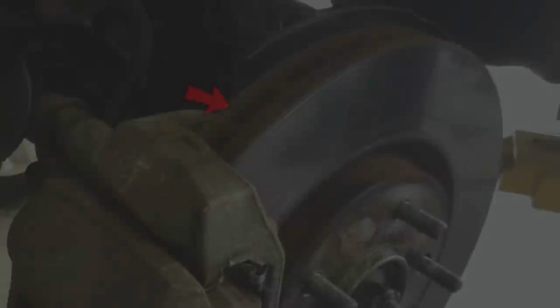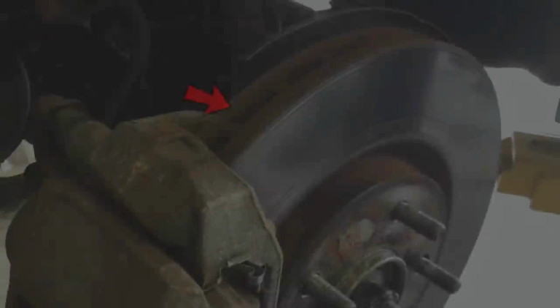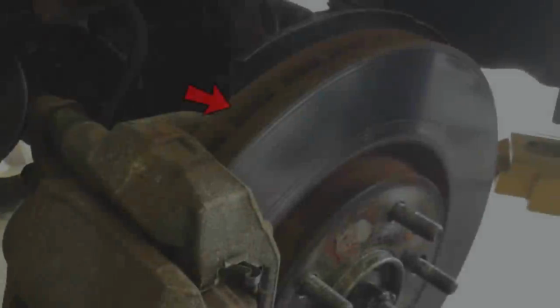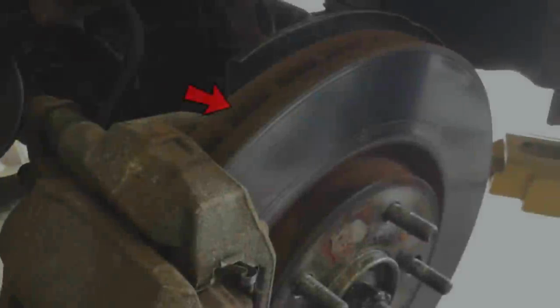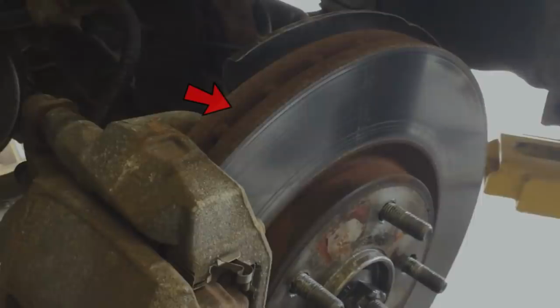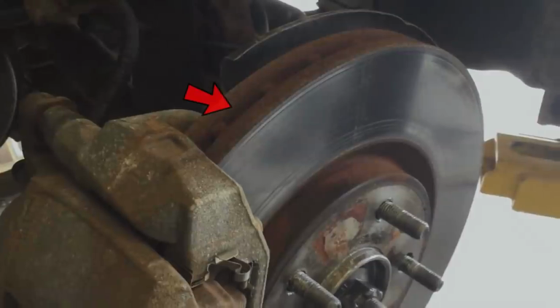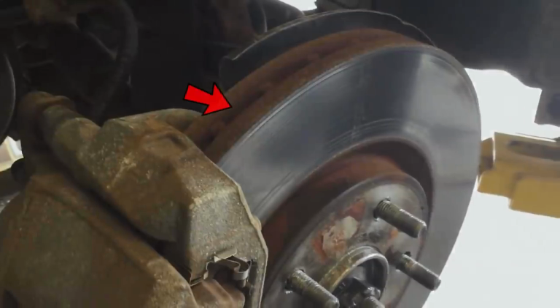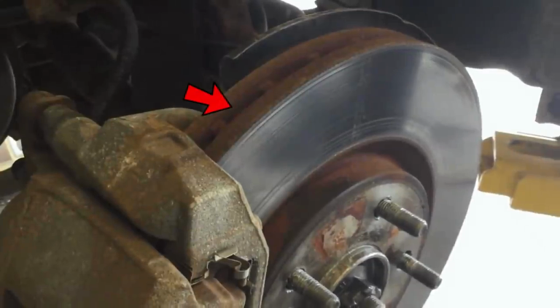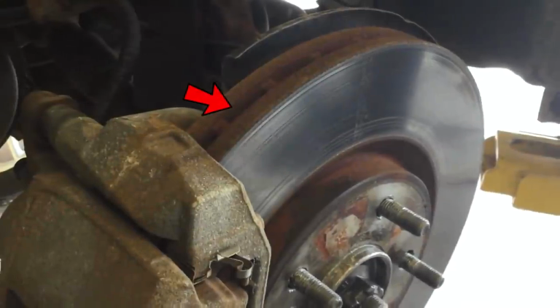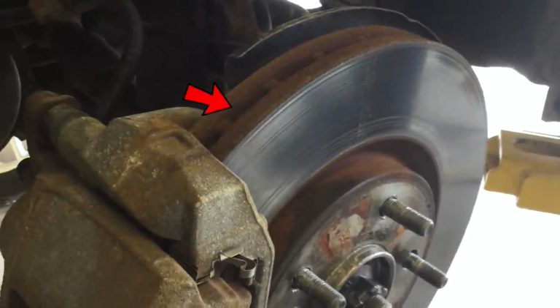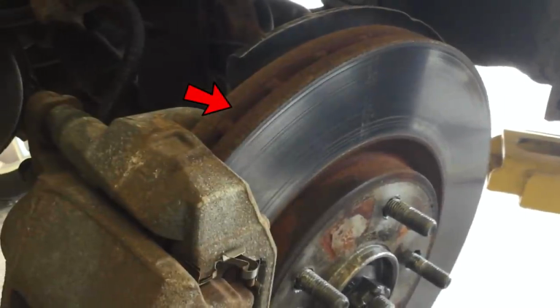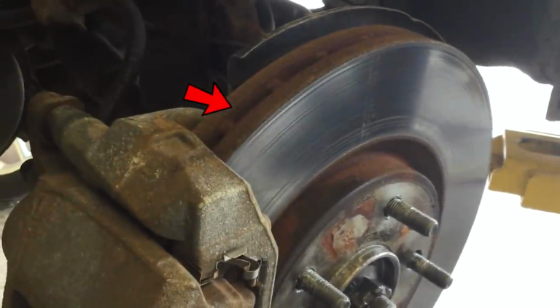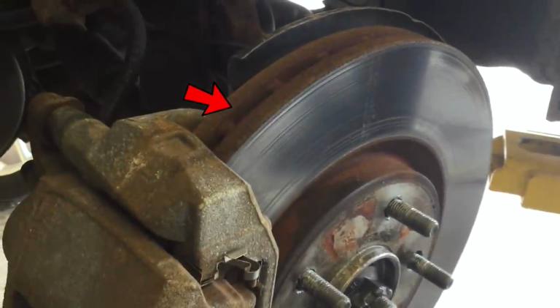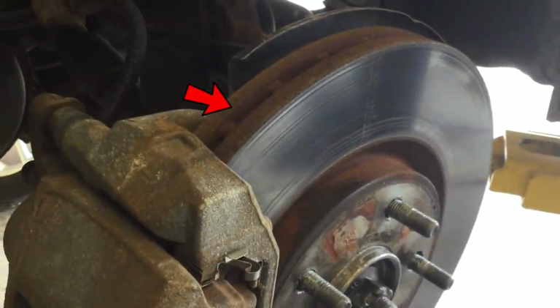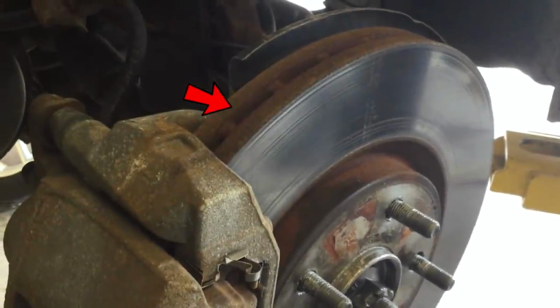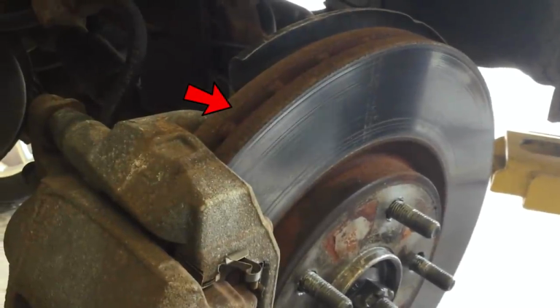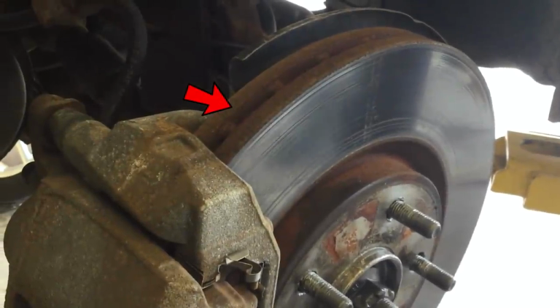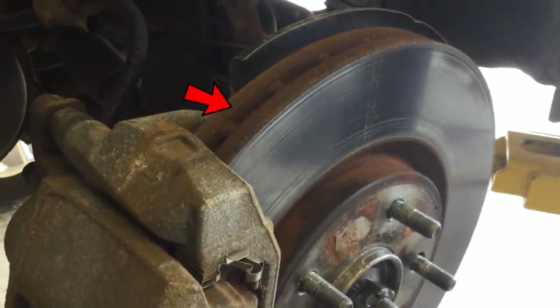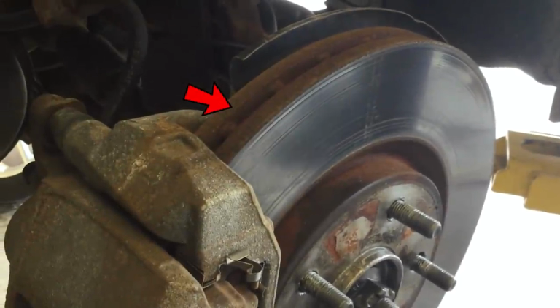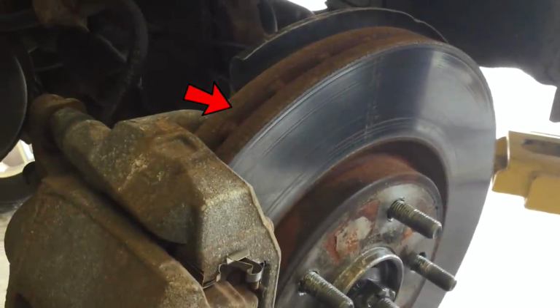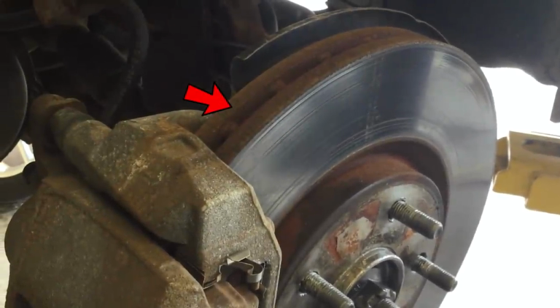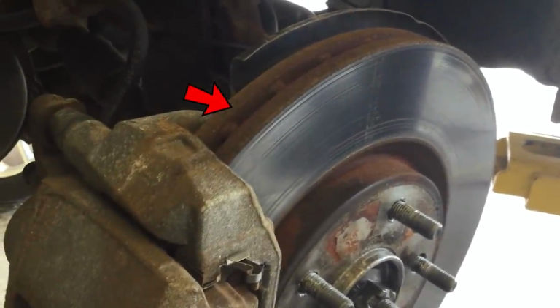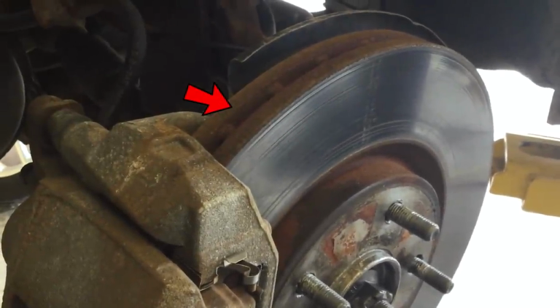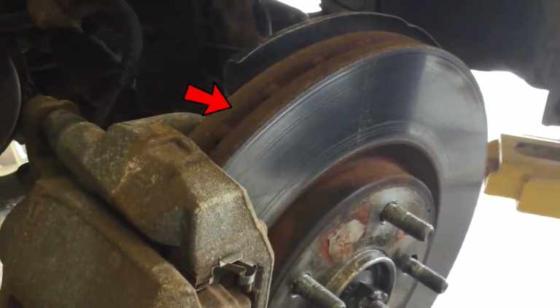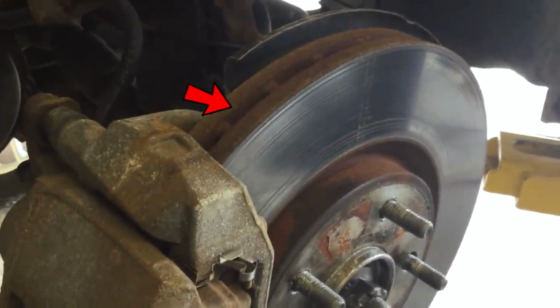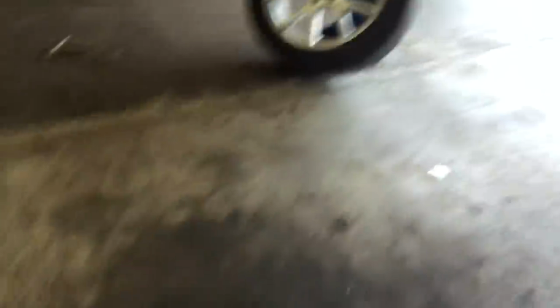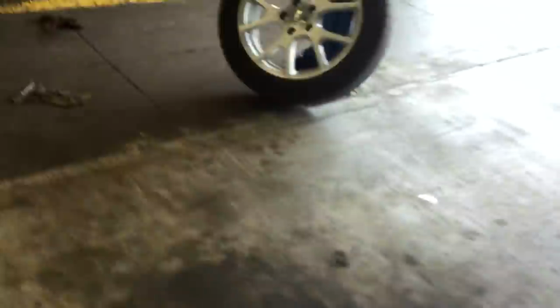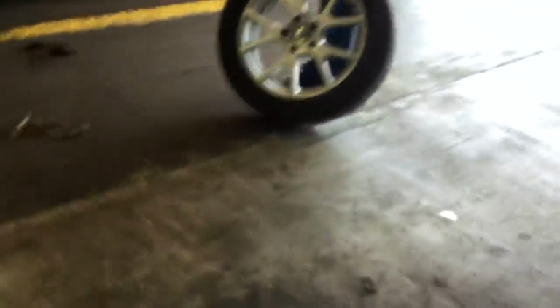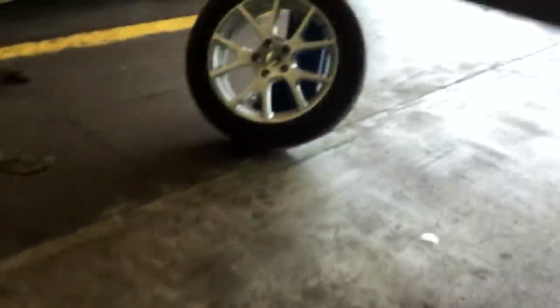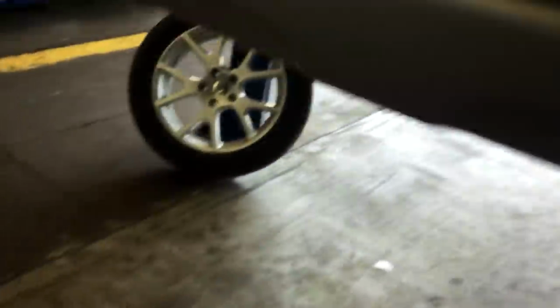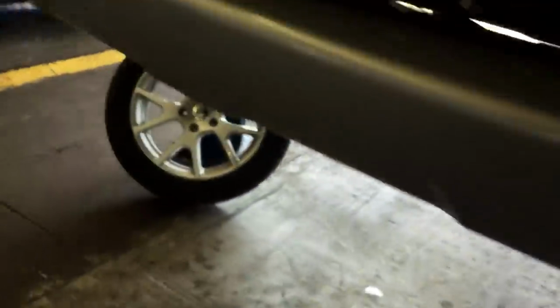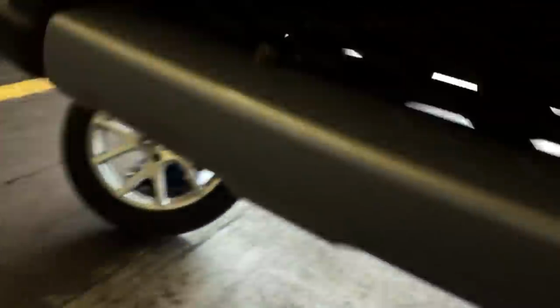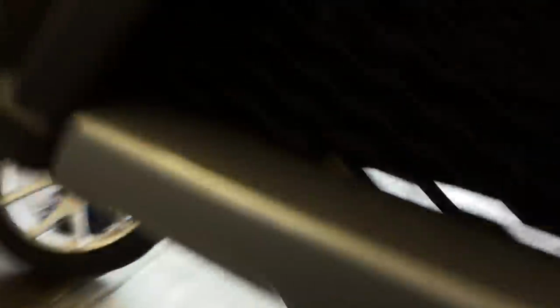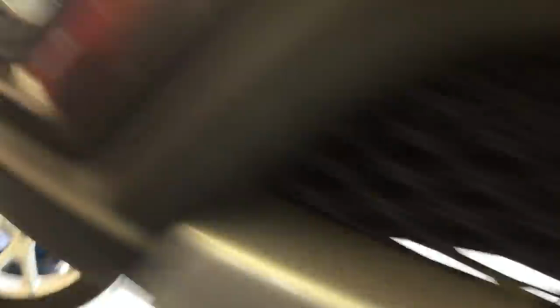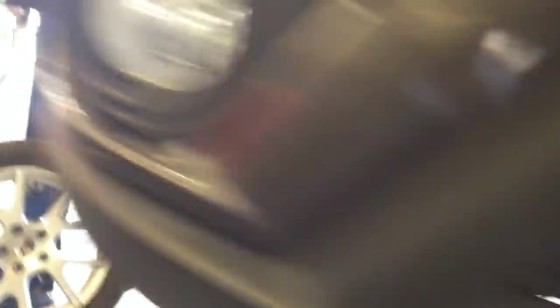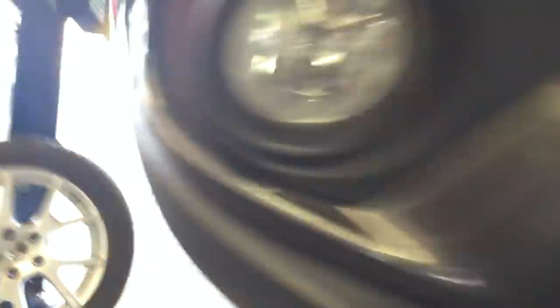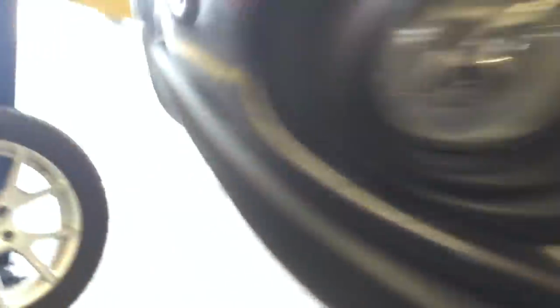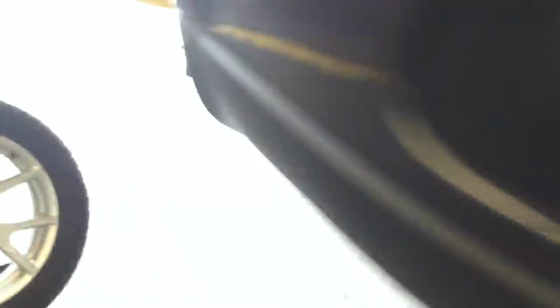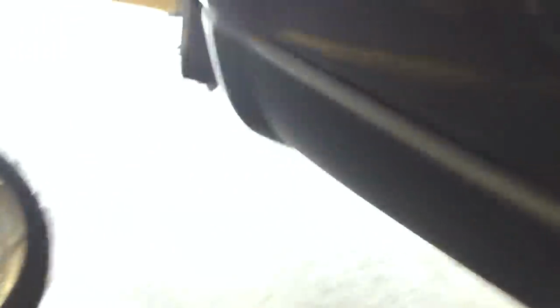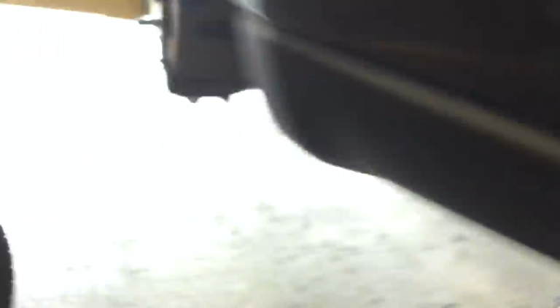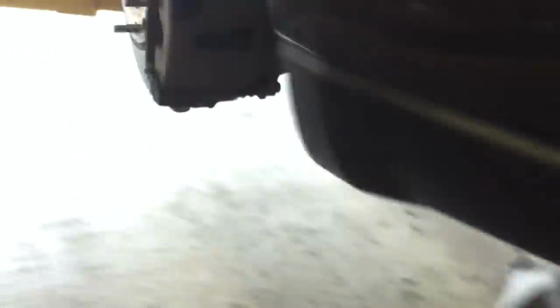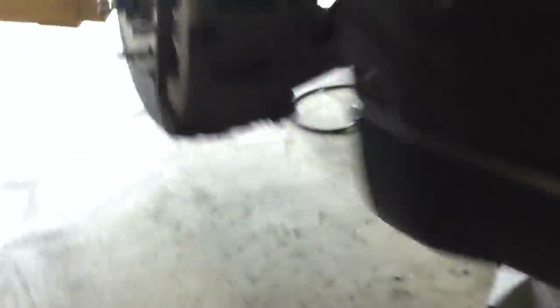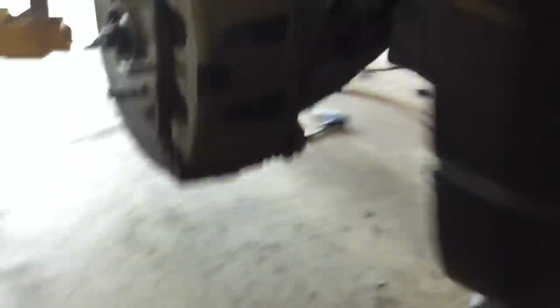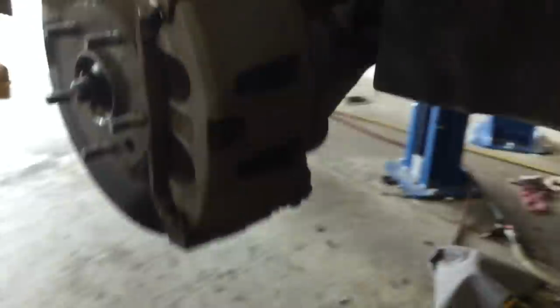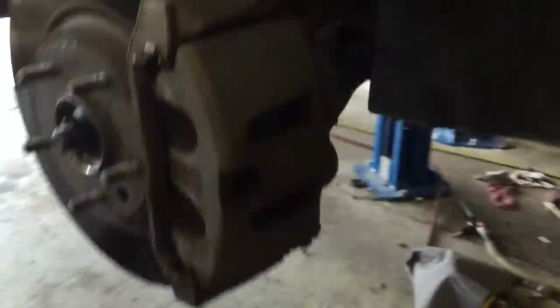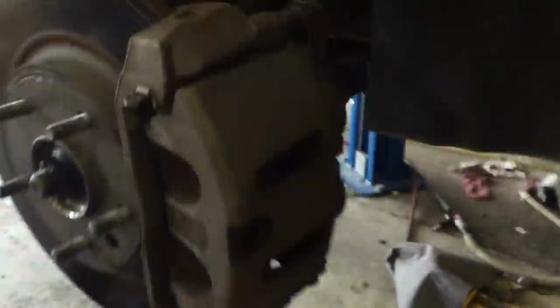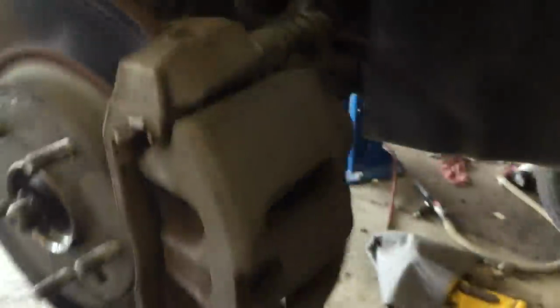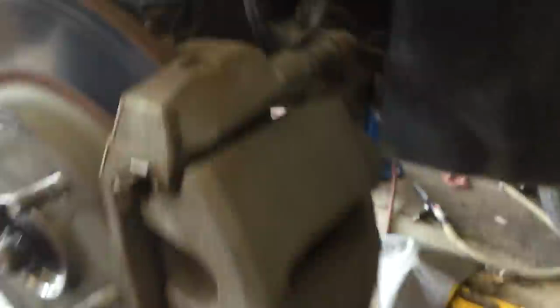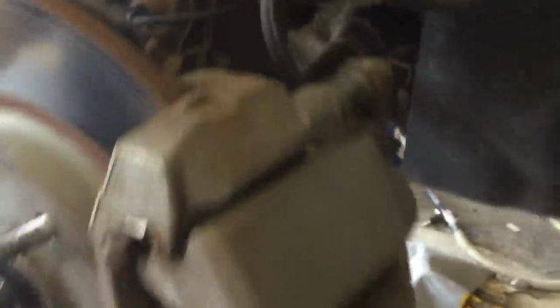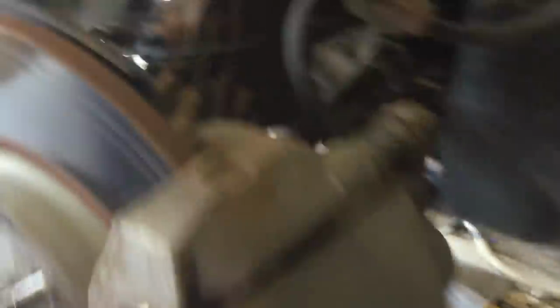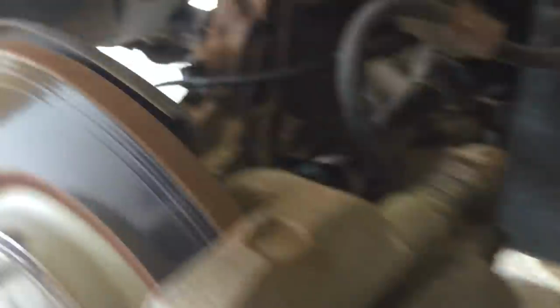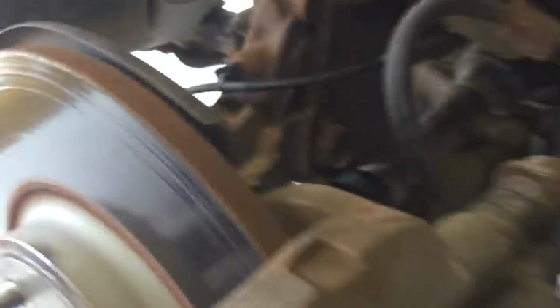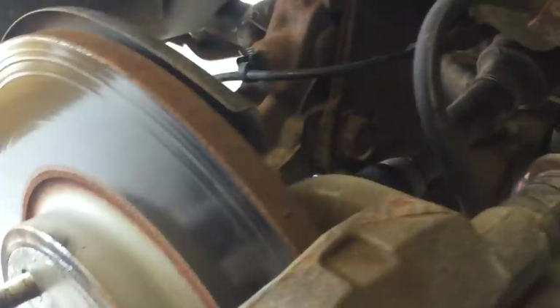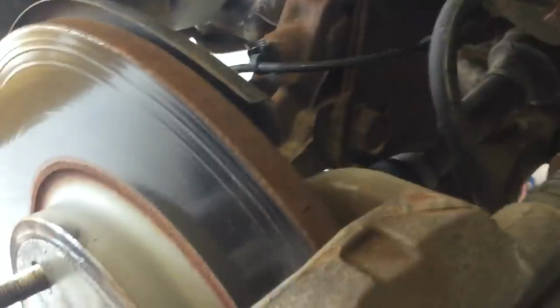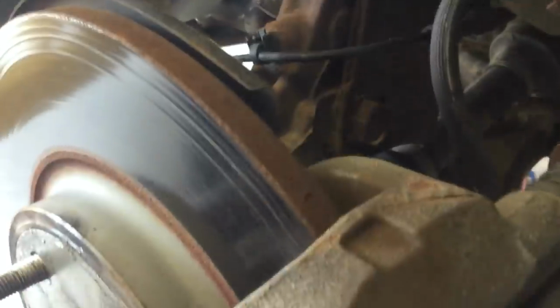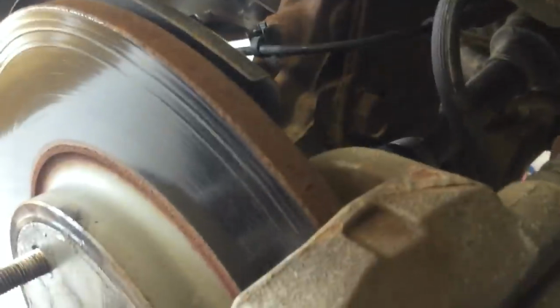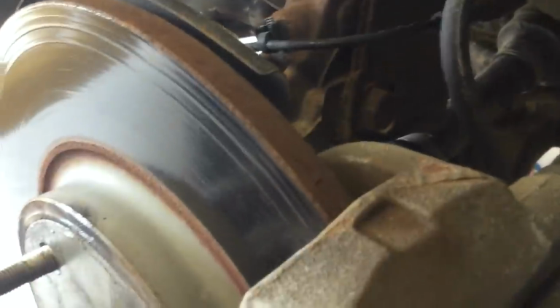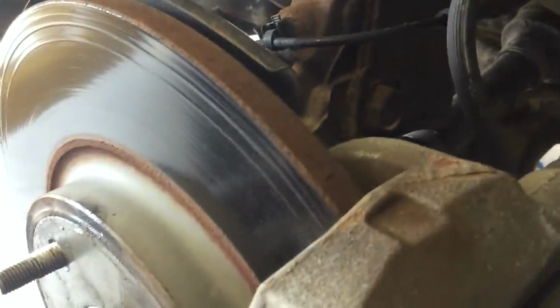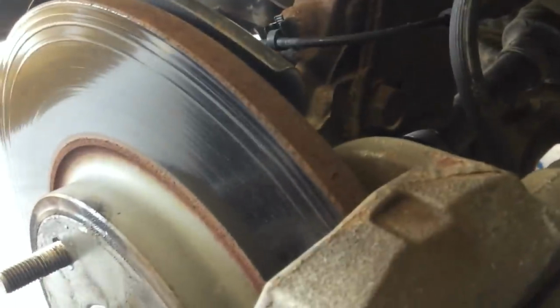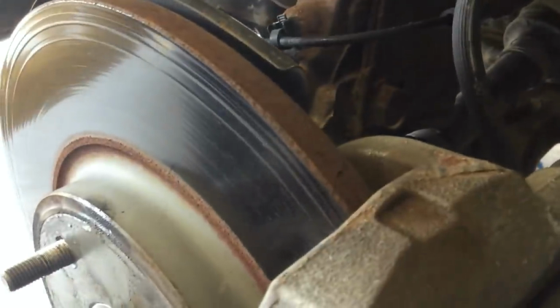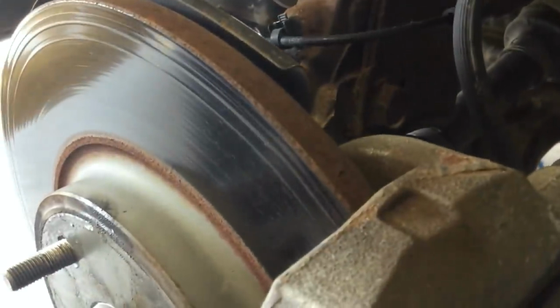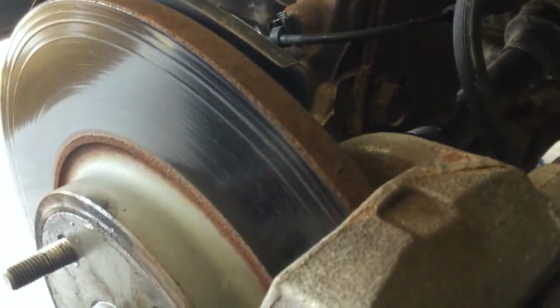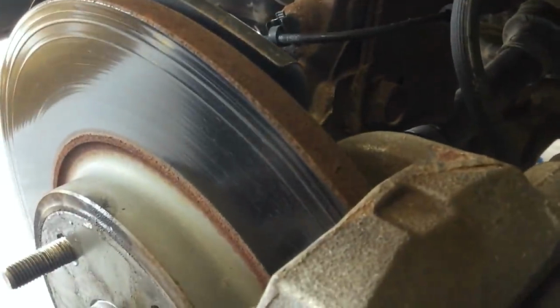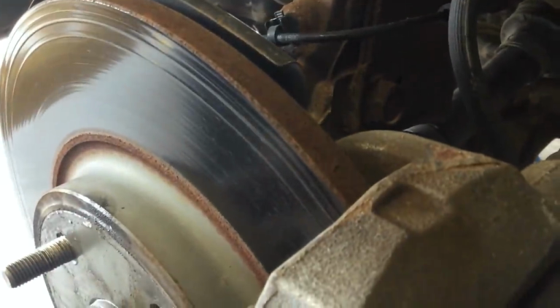This vehicle had the wrong brake rotor on the passenger side. The technician noticed this when the vehicle came in to get new tires.